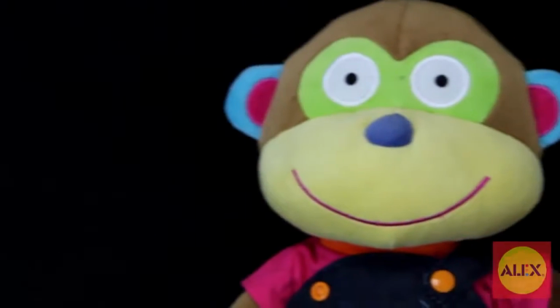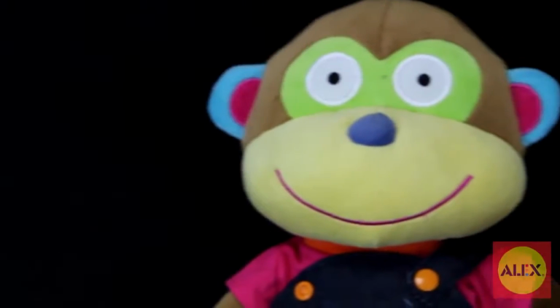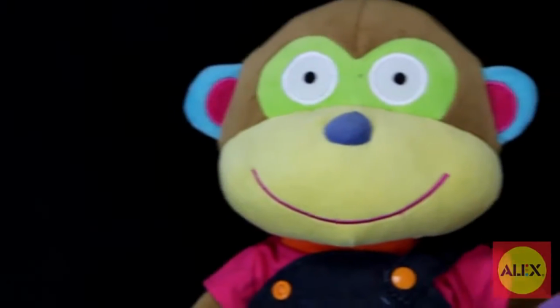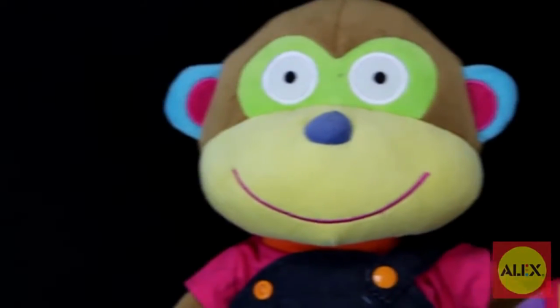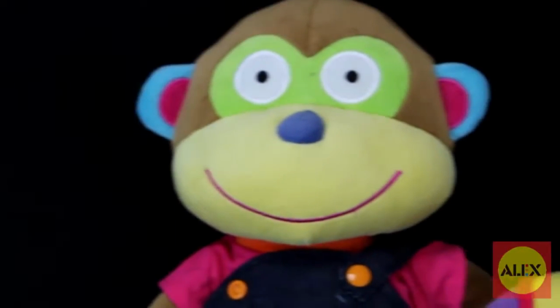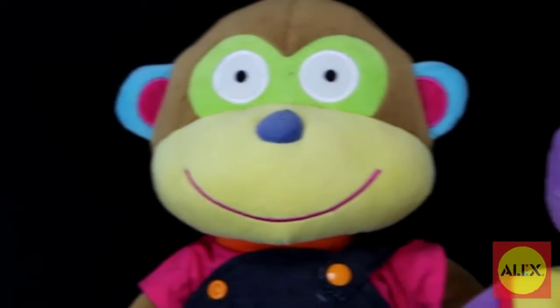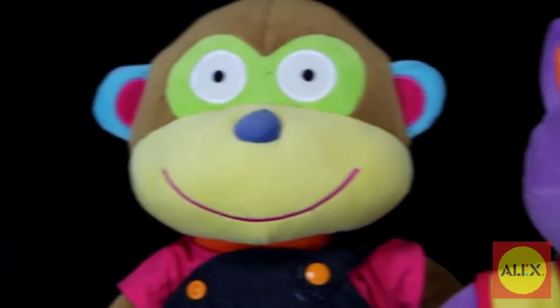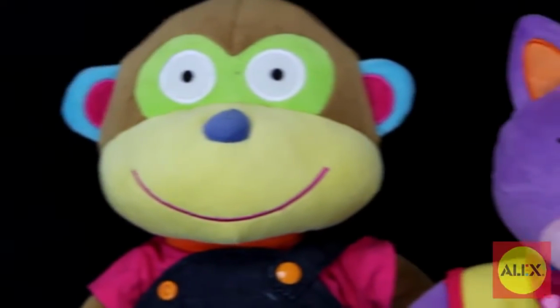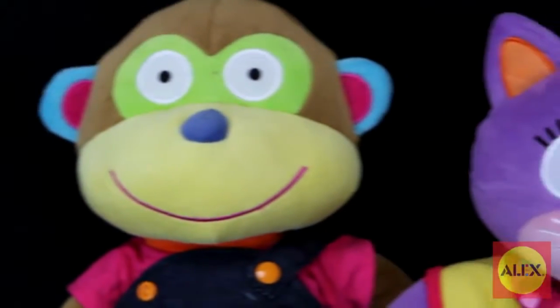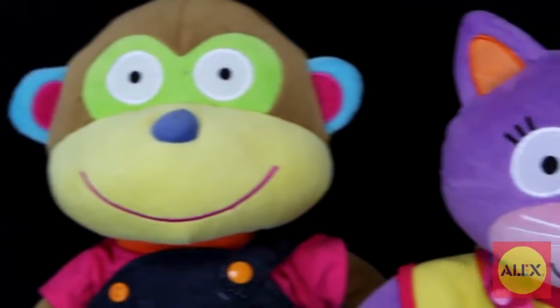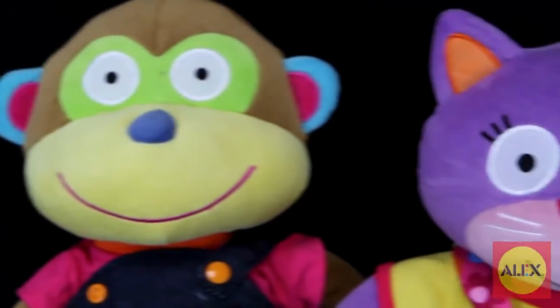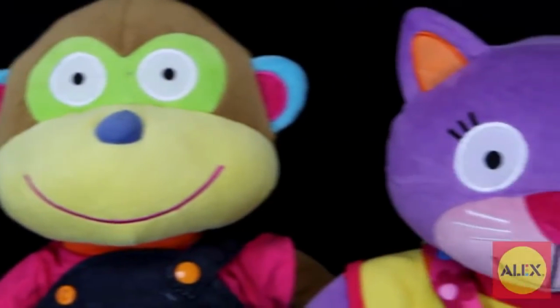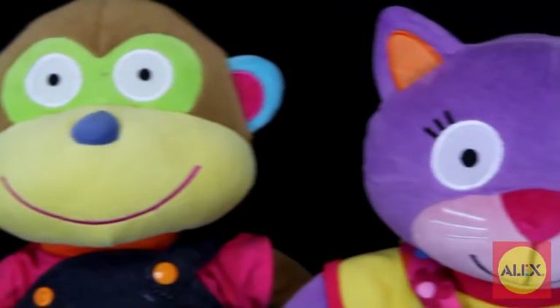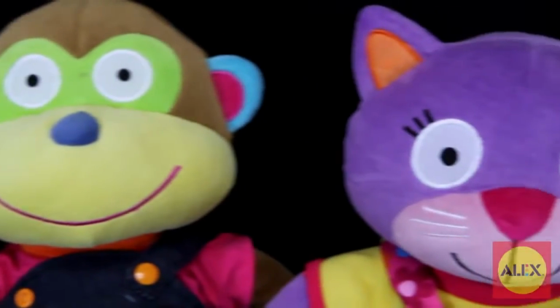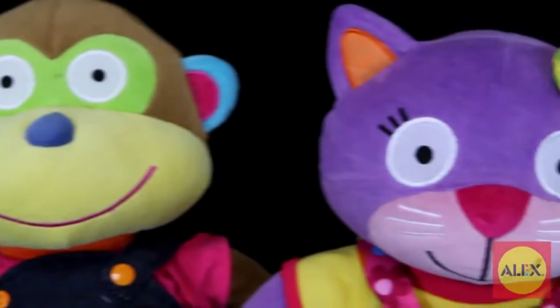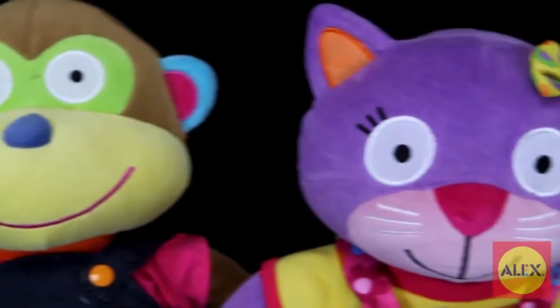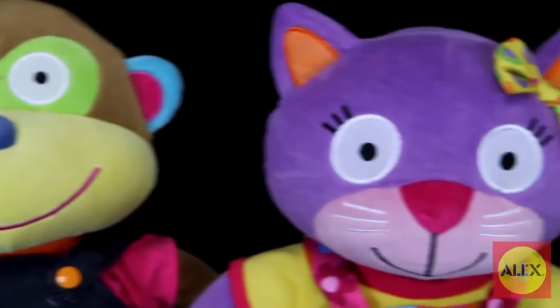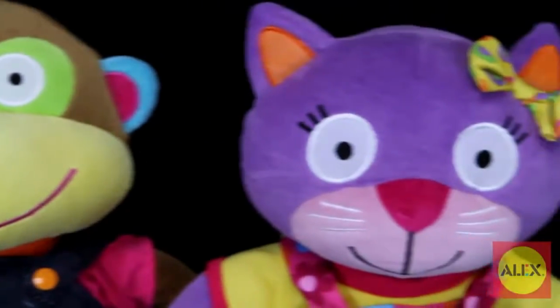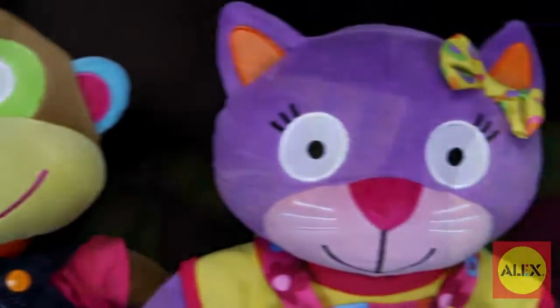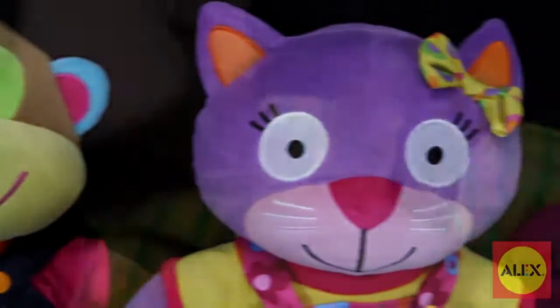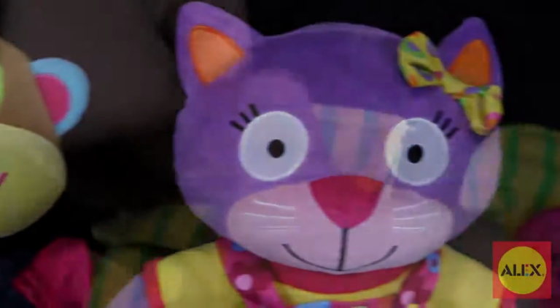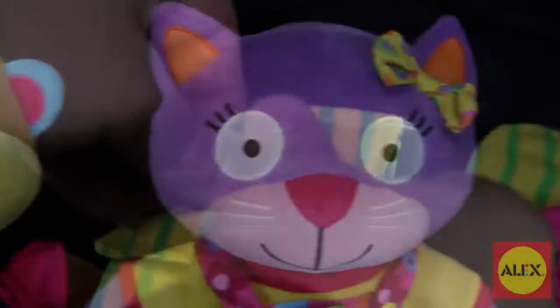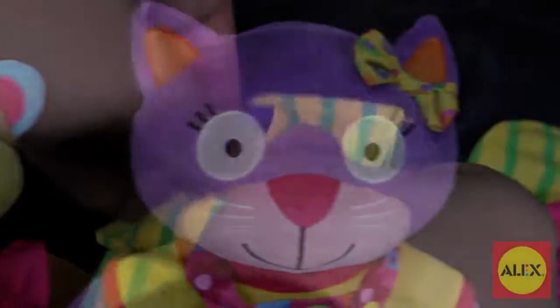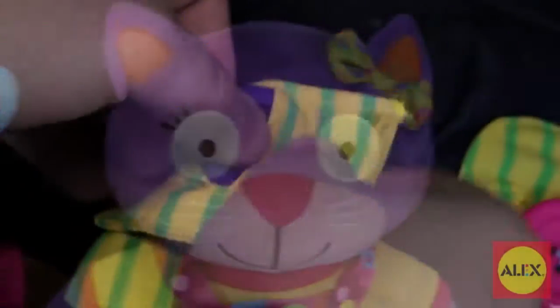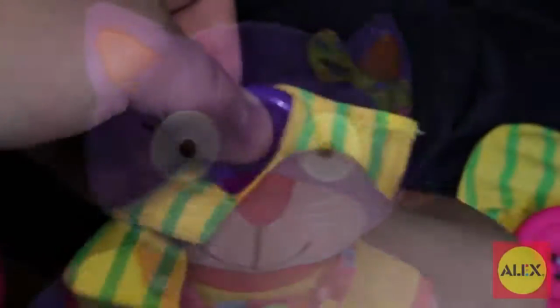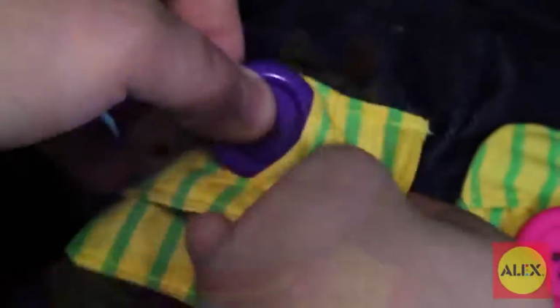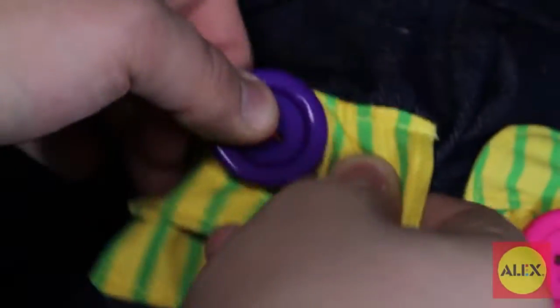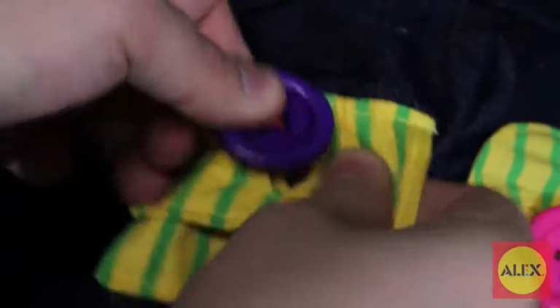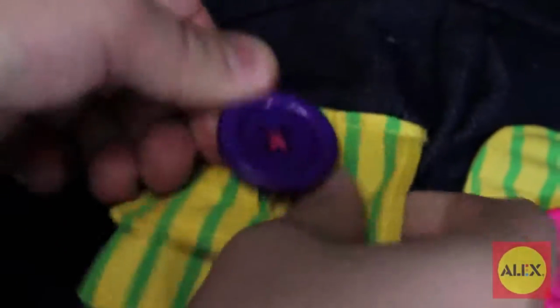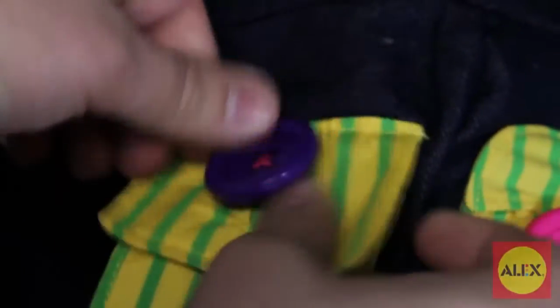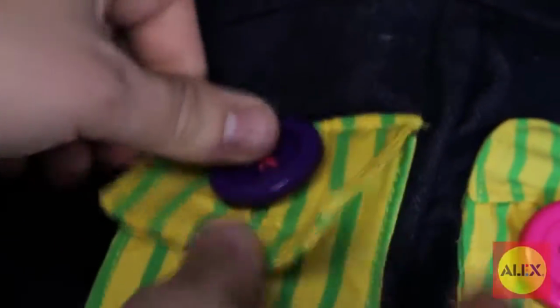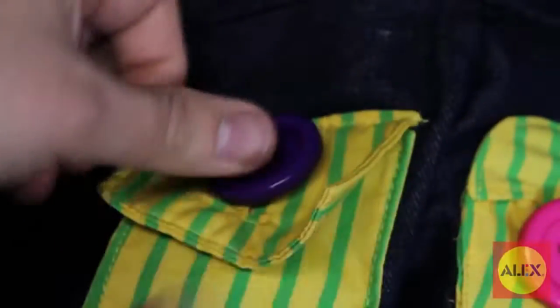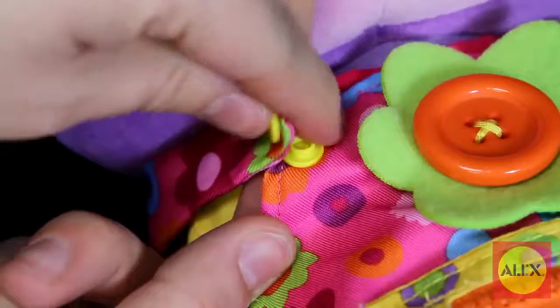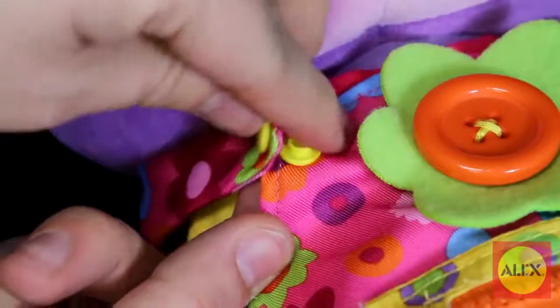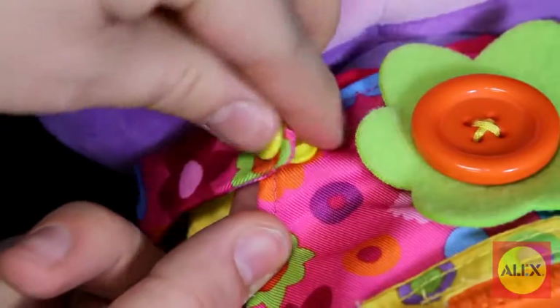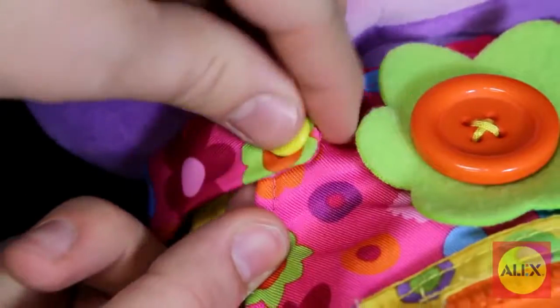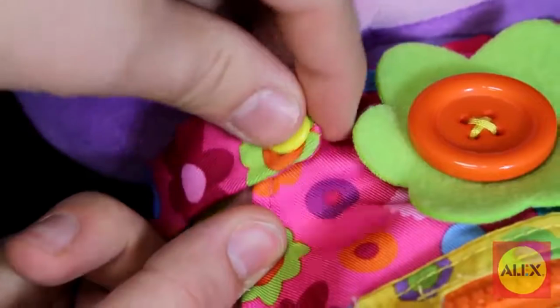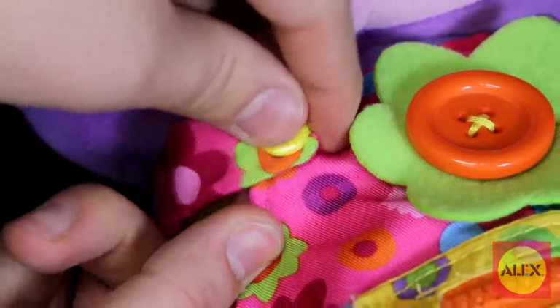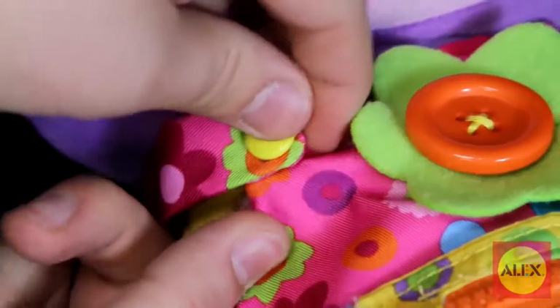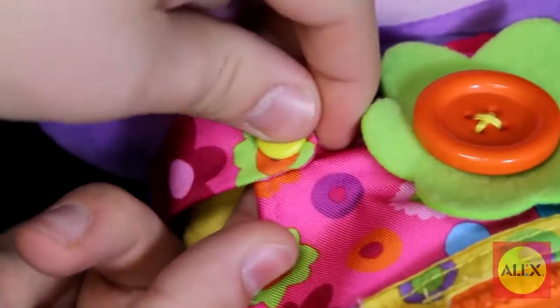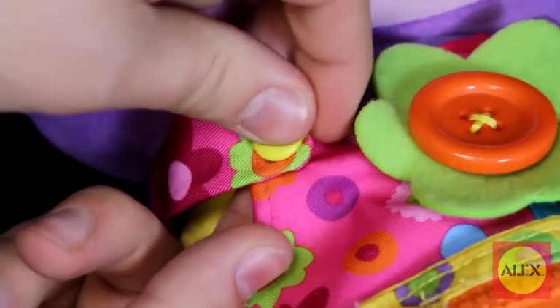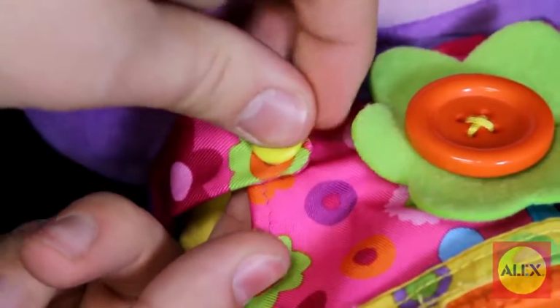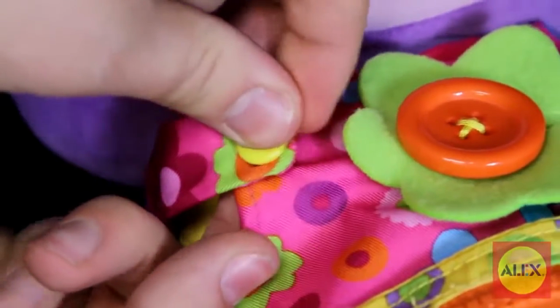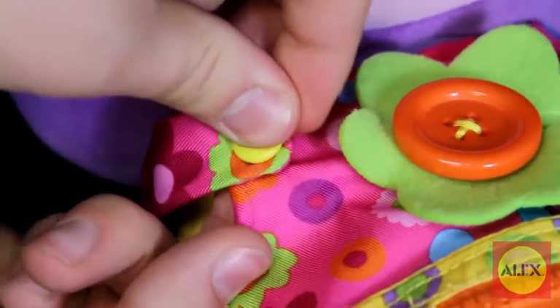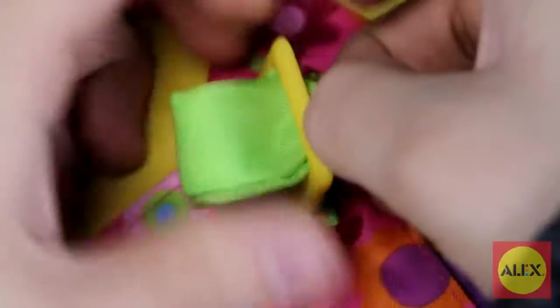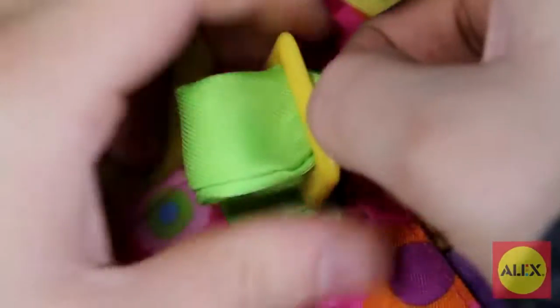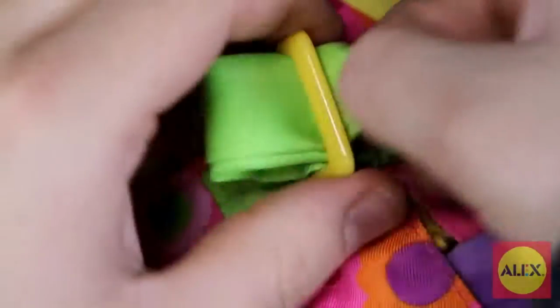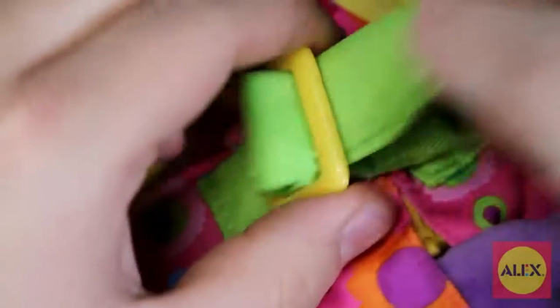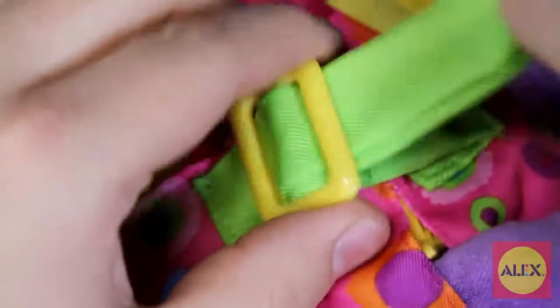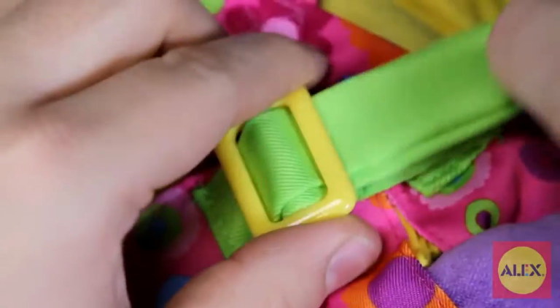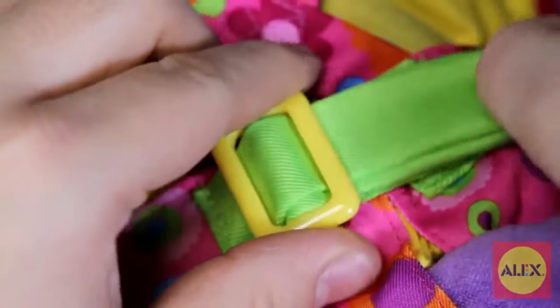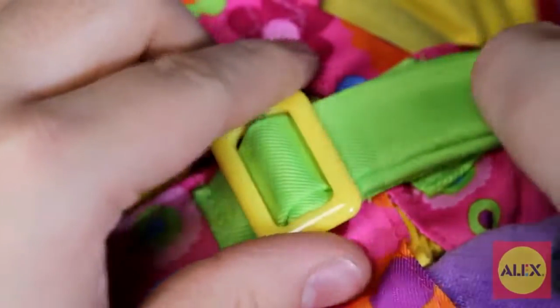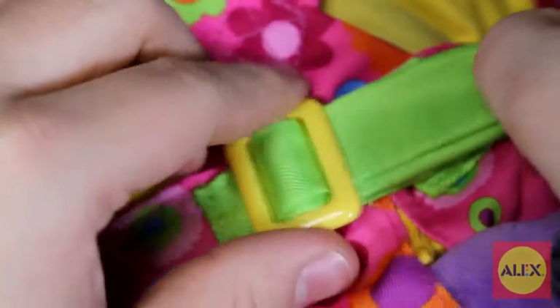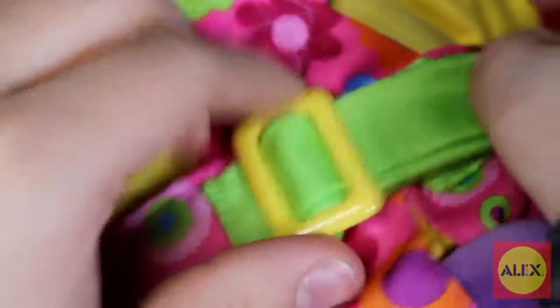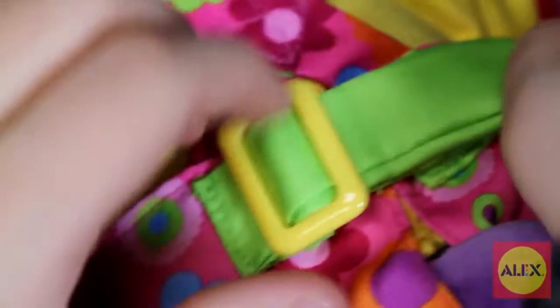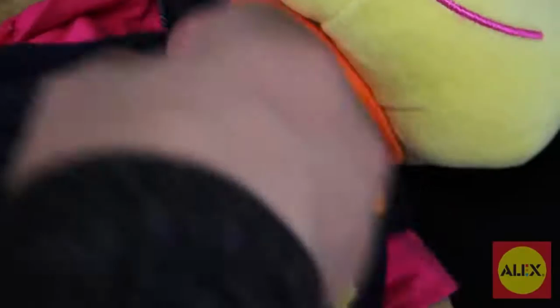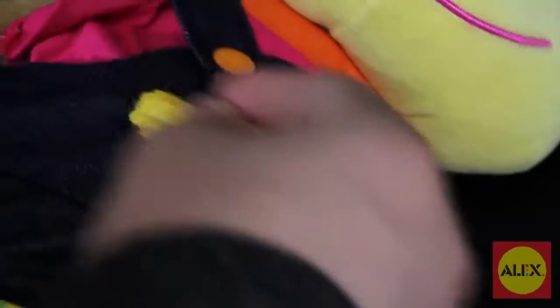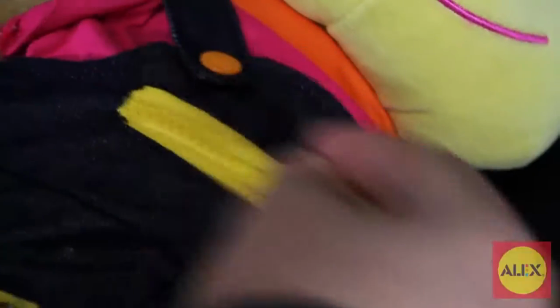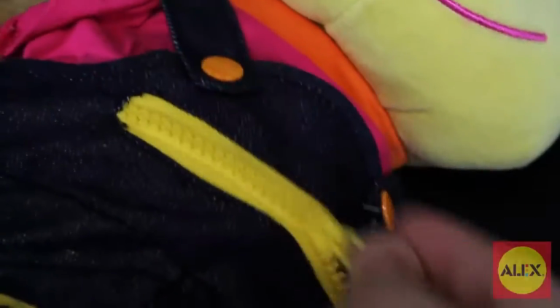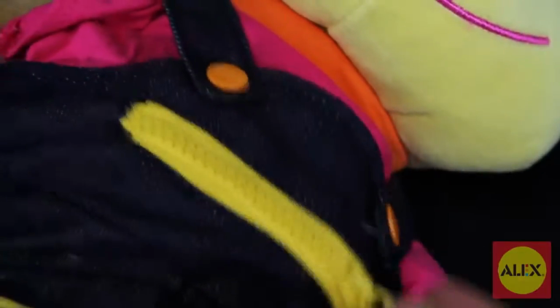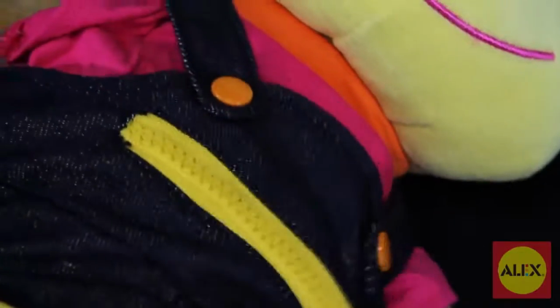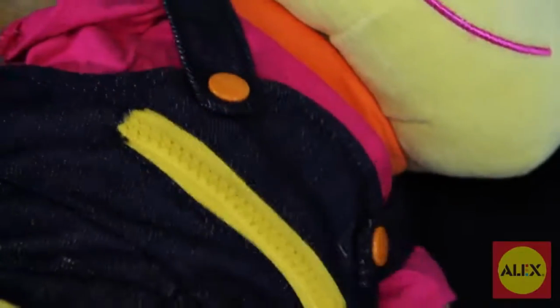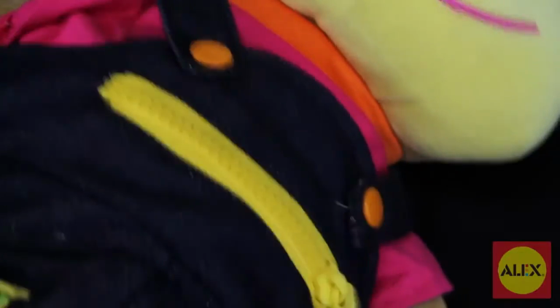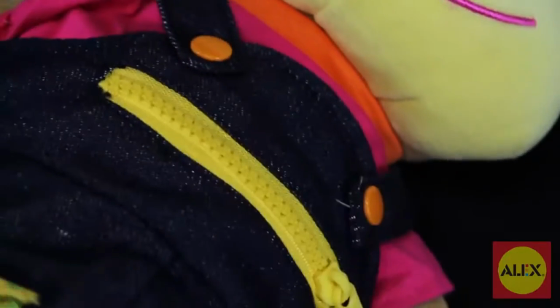Young children will develop fine motor skills by practicing to button, snap, hook and loop, buckle, tie, zipper and more.